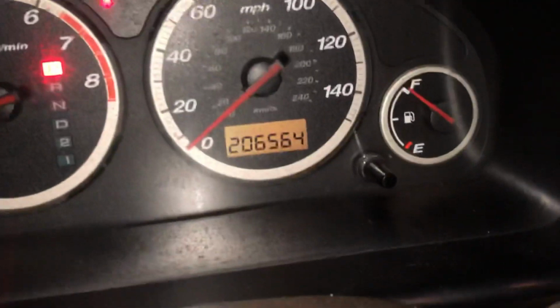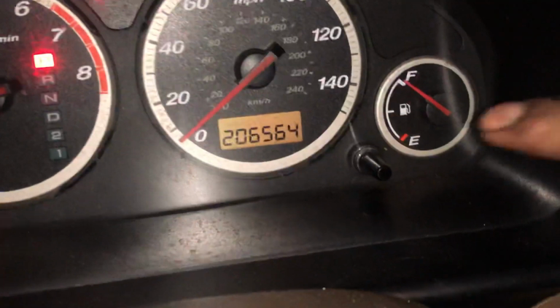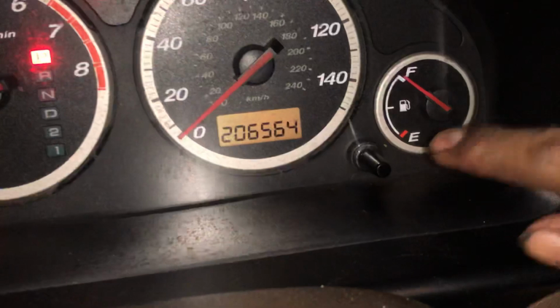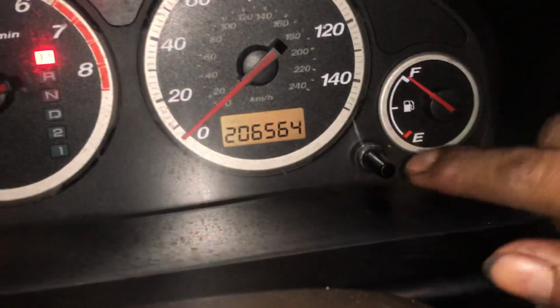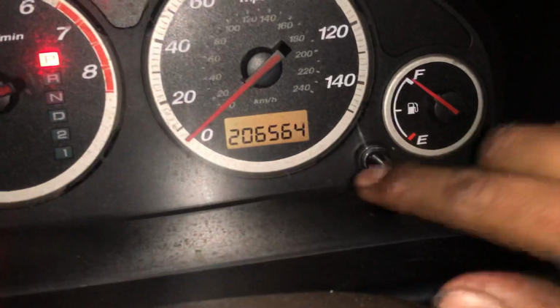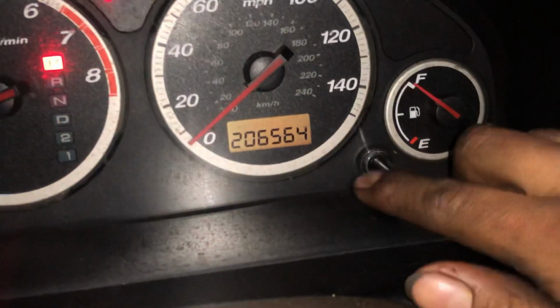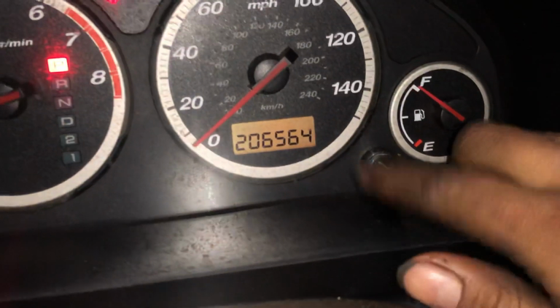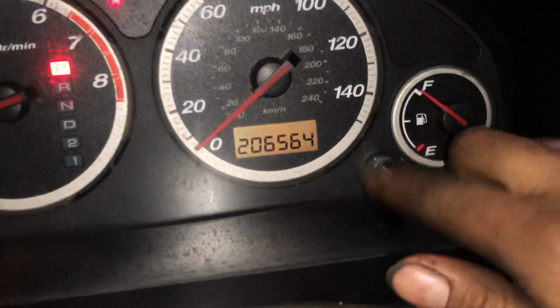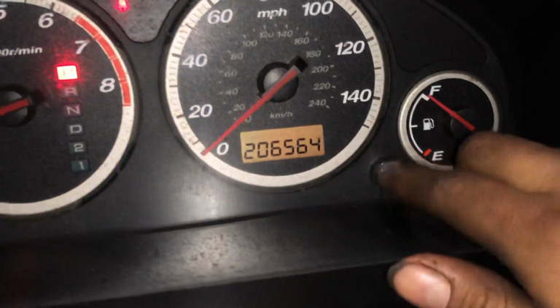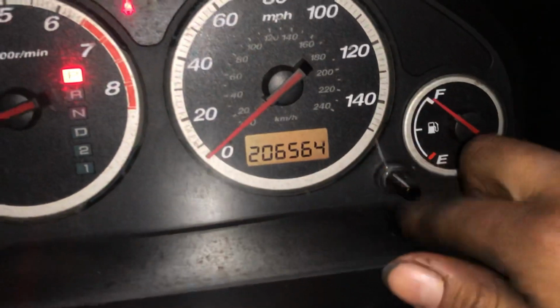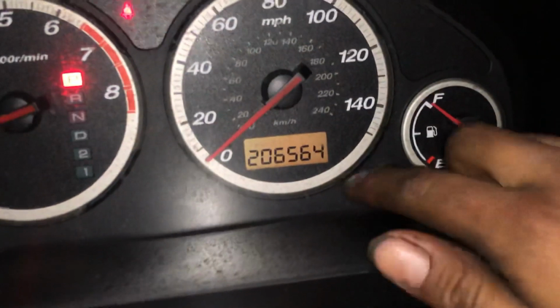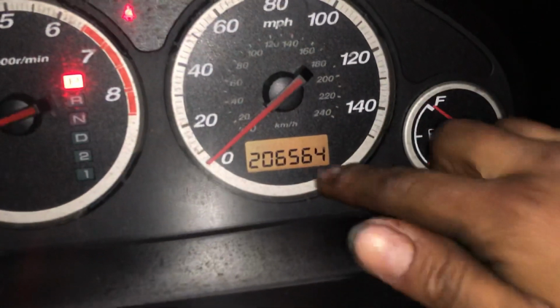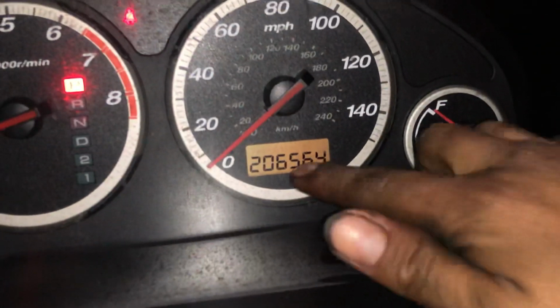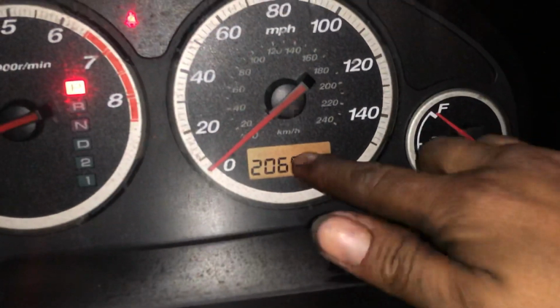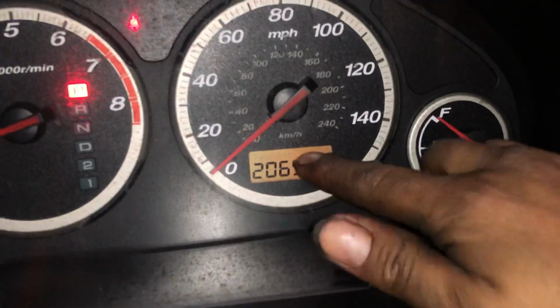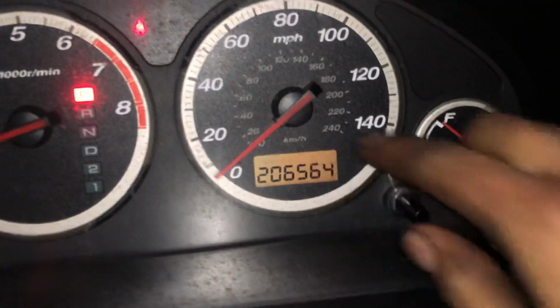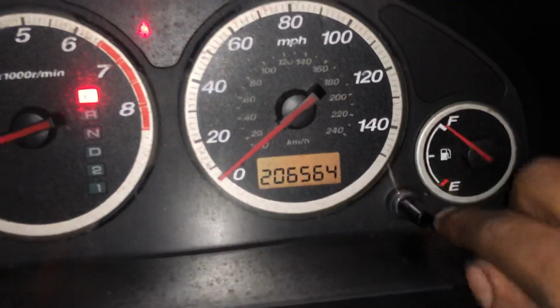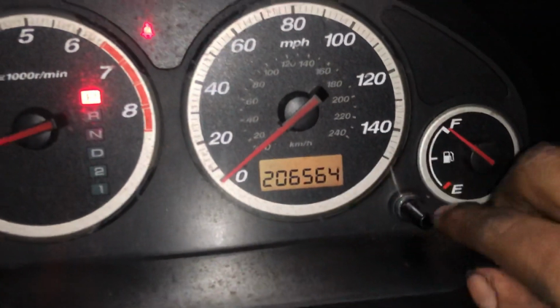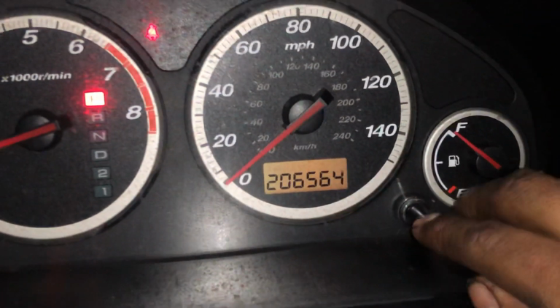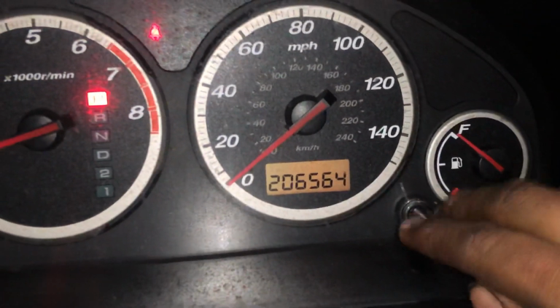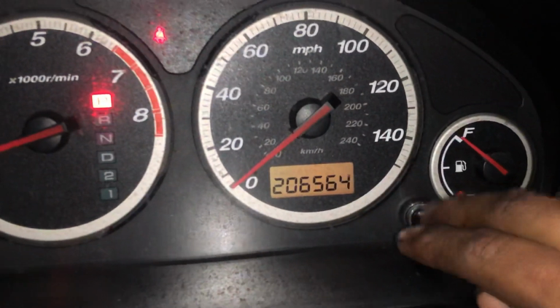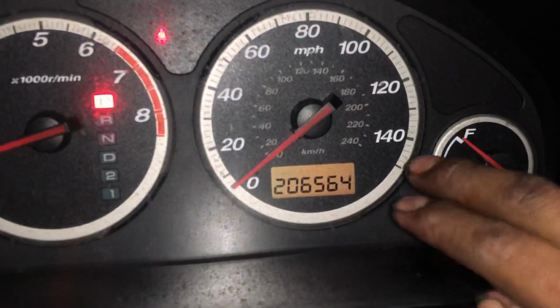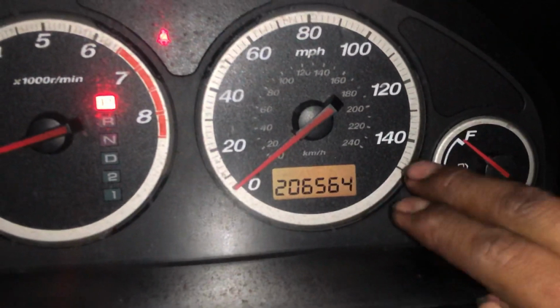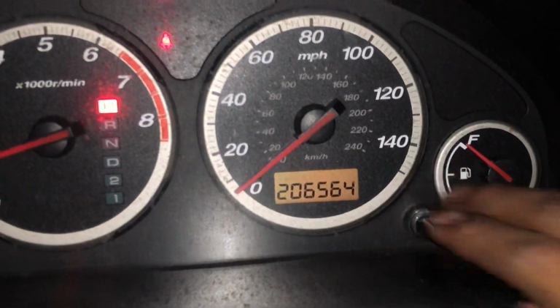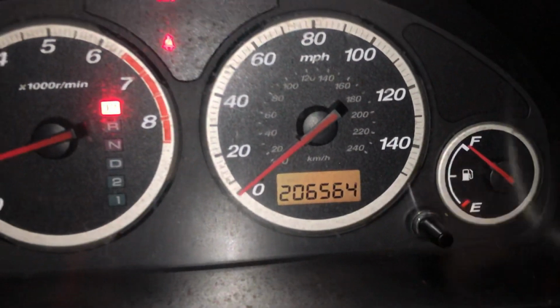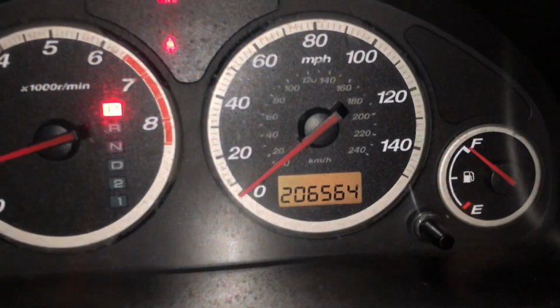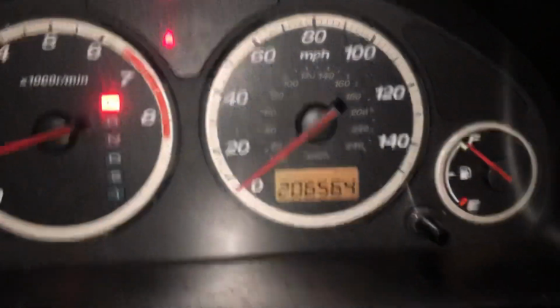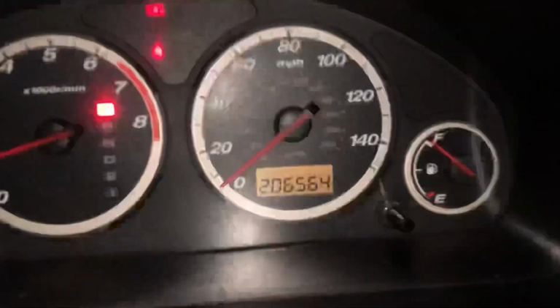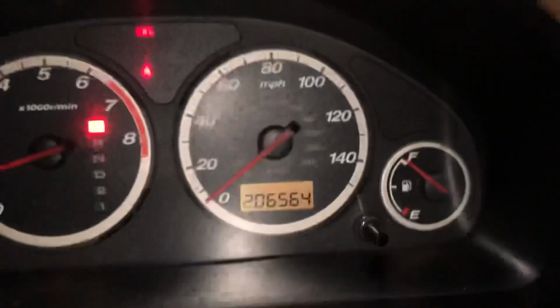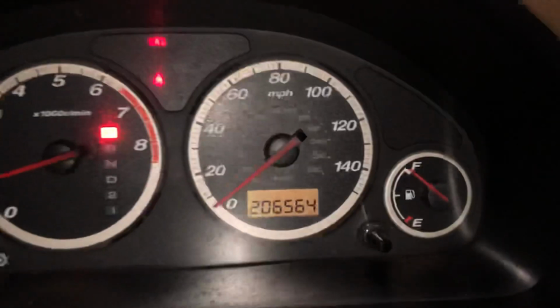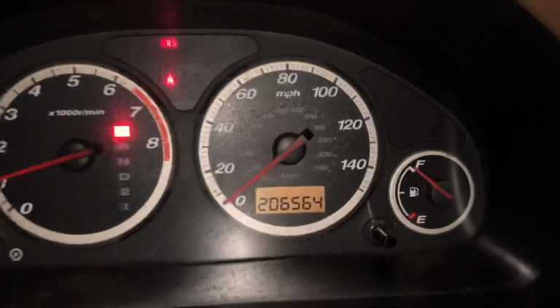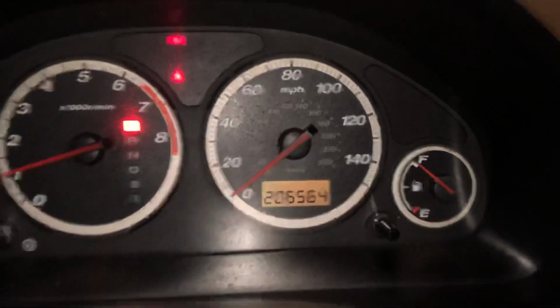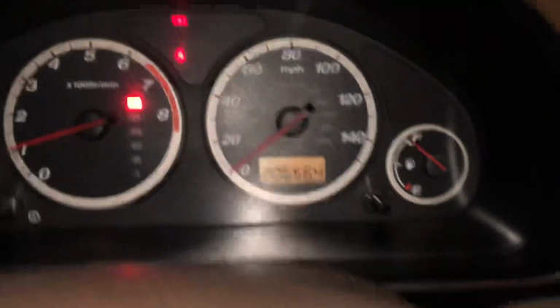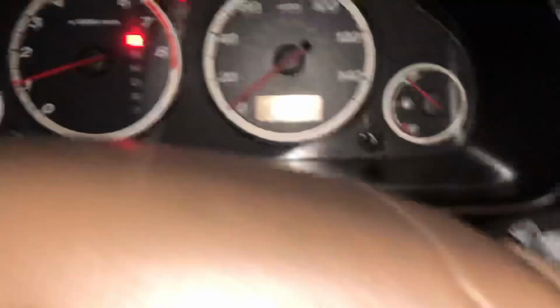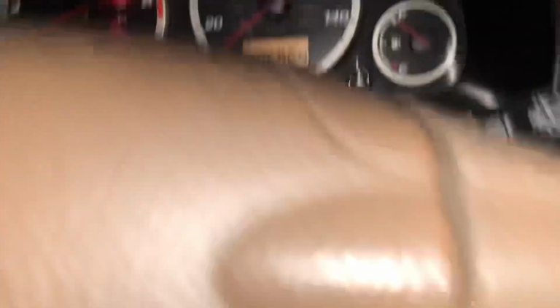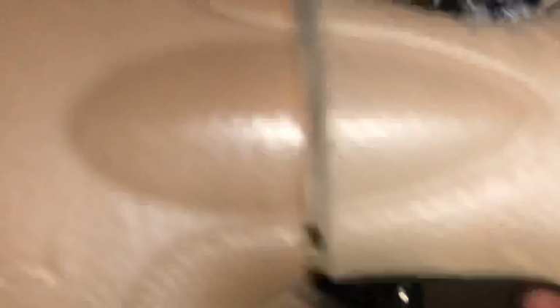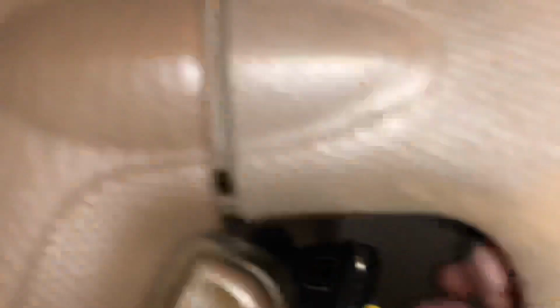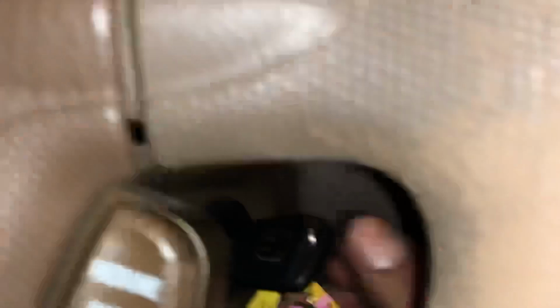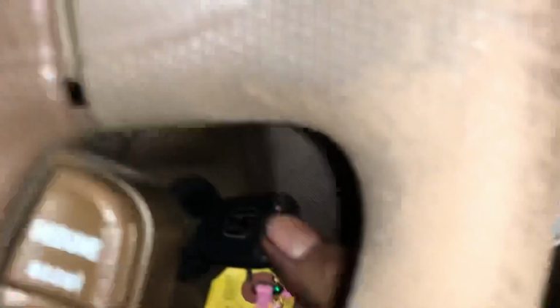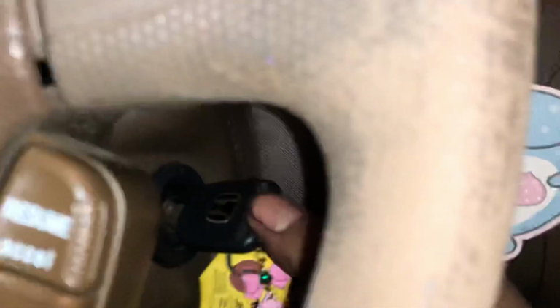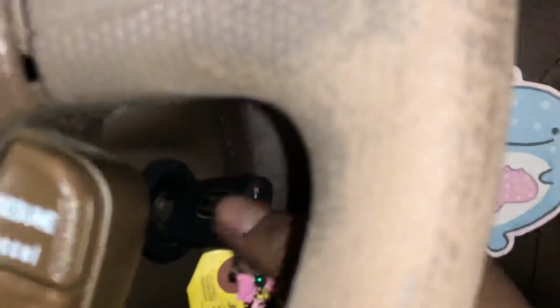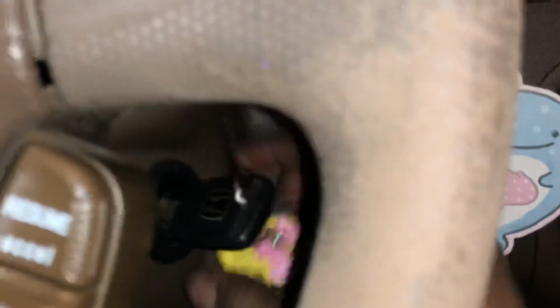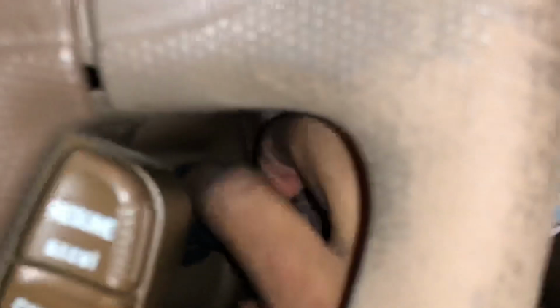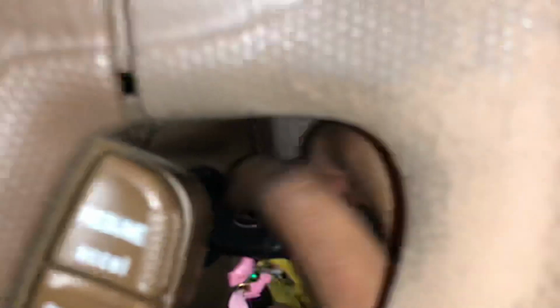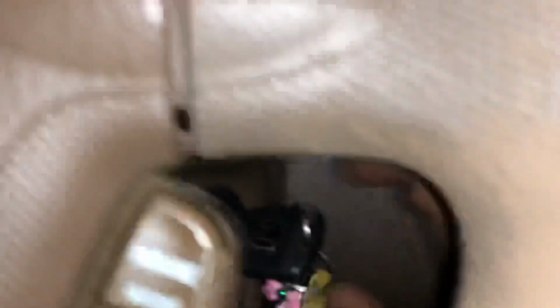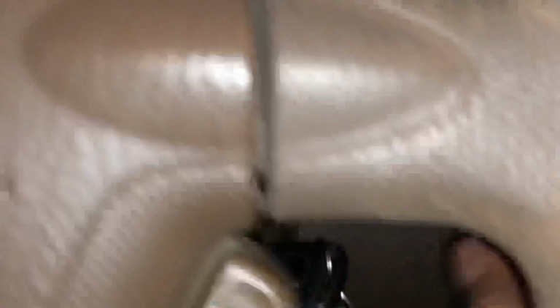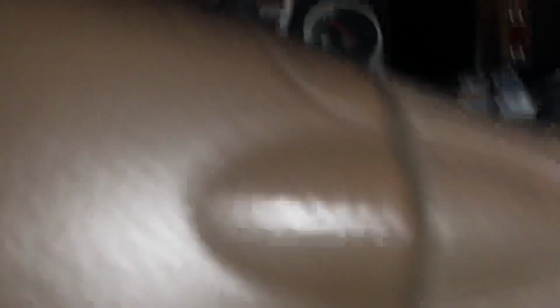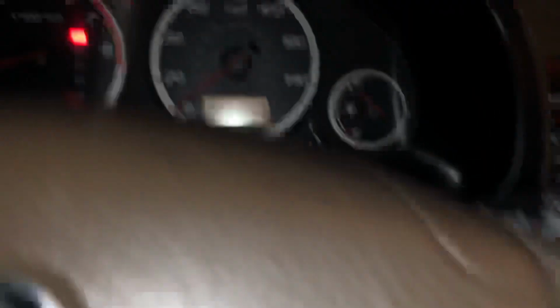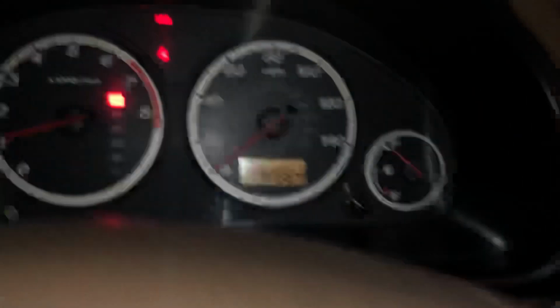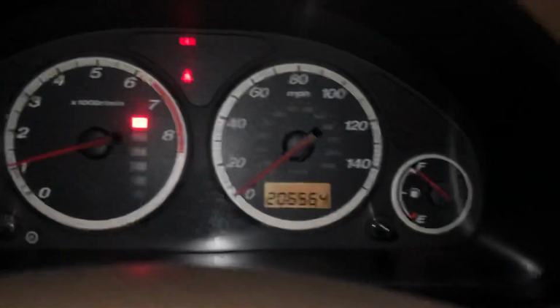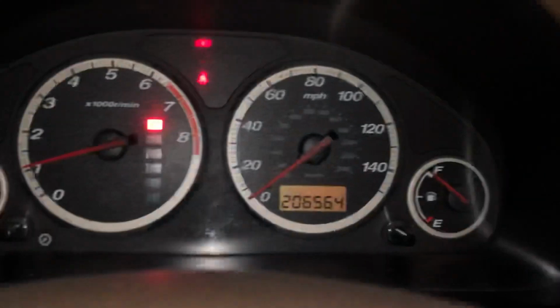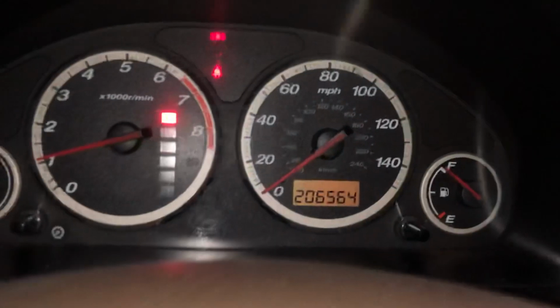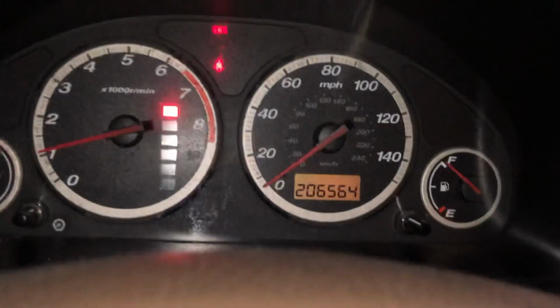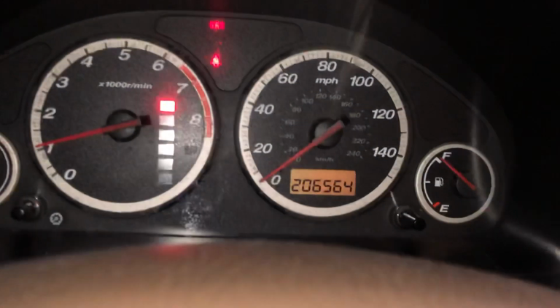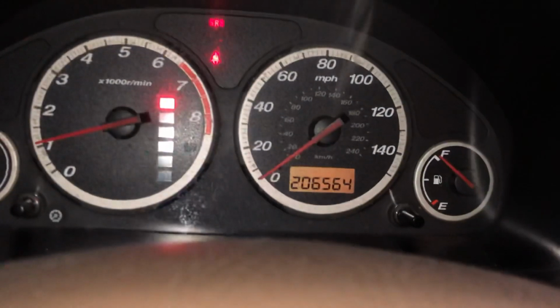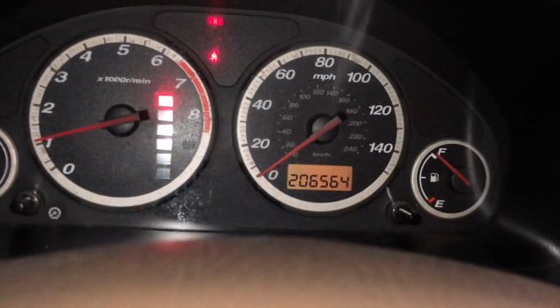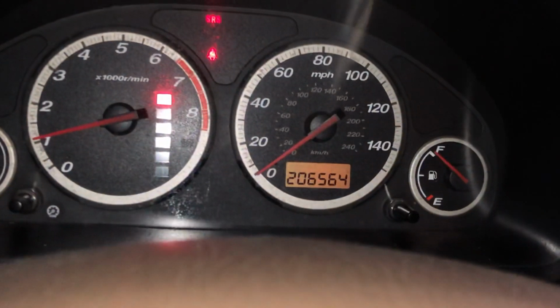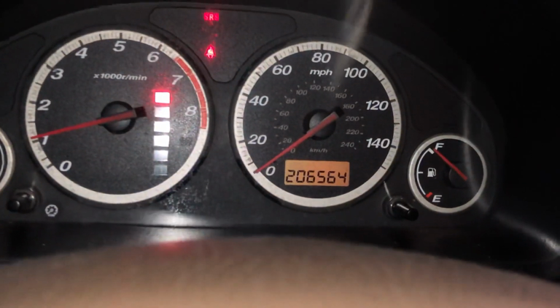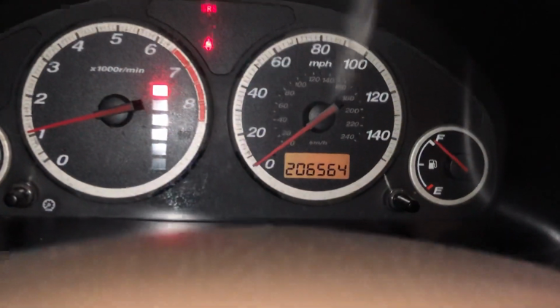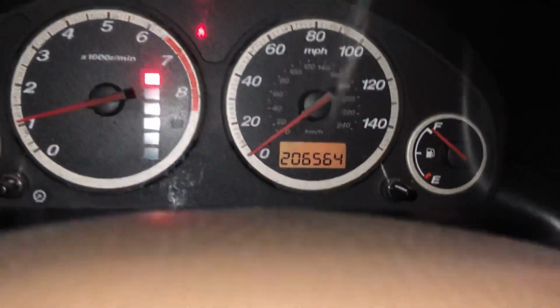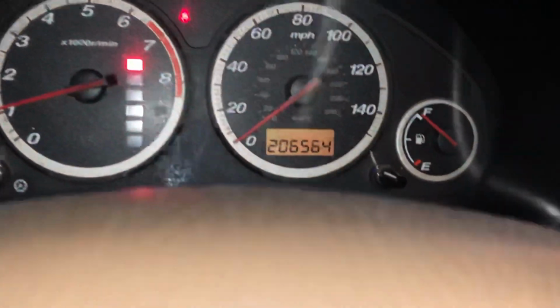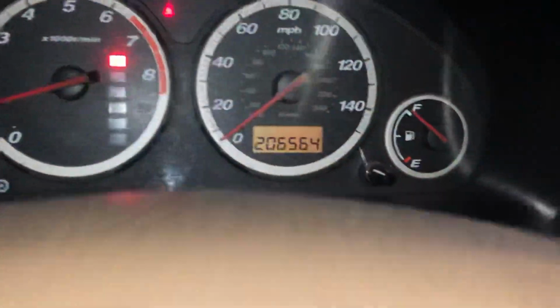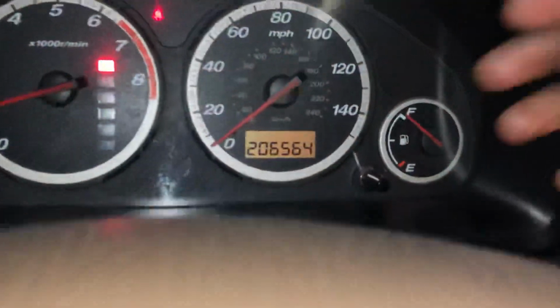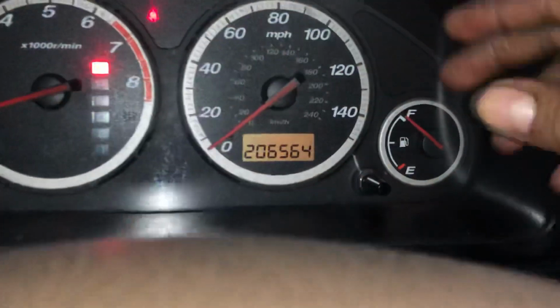You're gonna want to use this button right here and go to the odometer. Once you're there, go ahead and turn the key off.